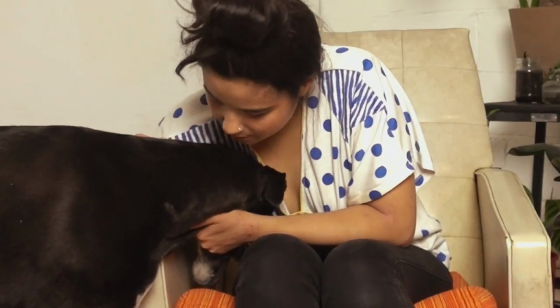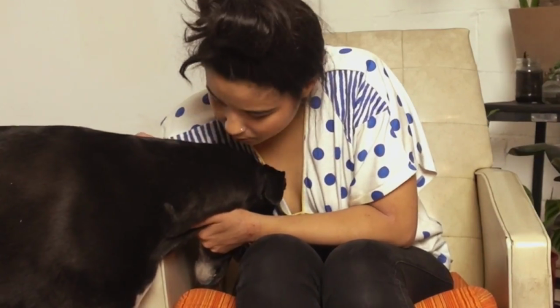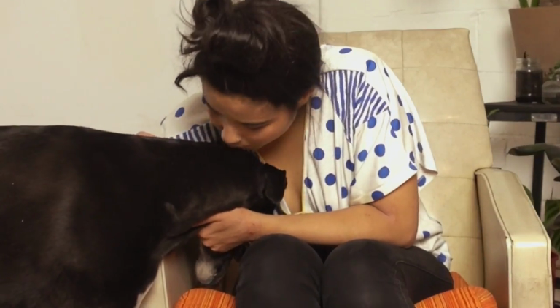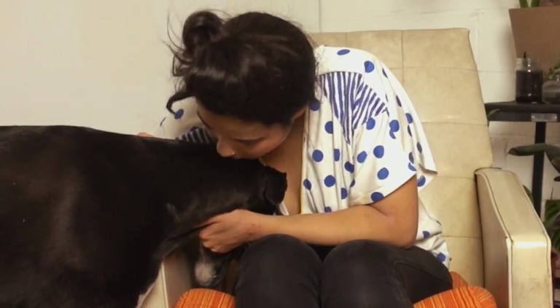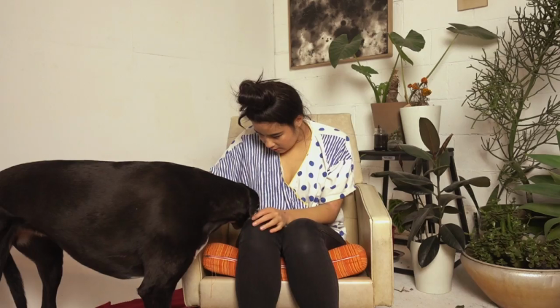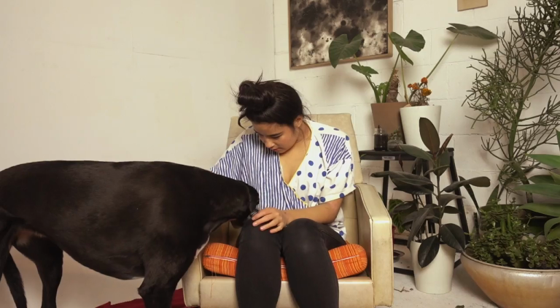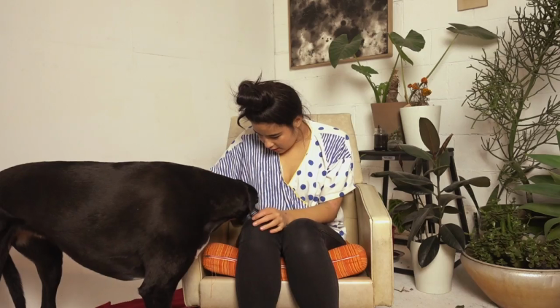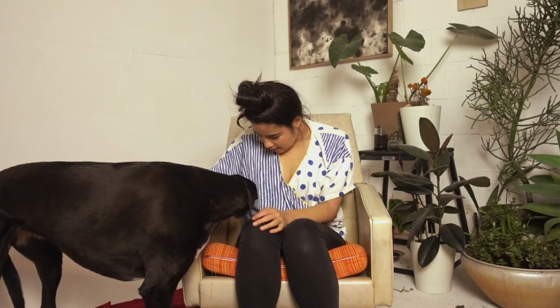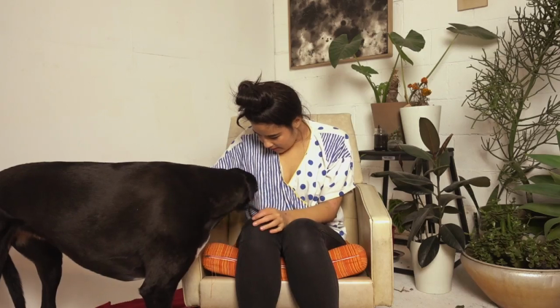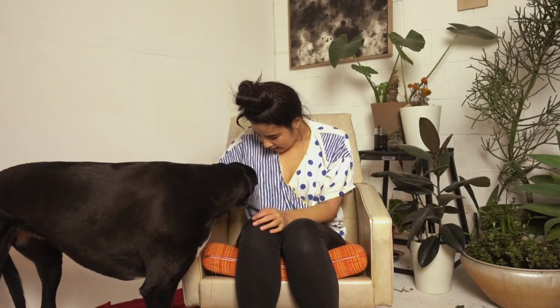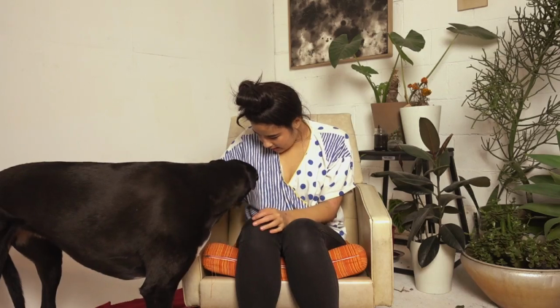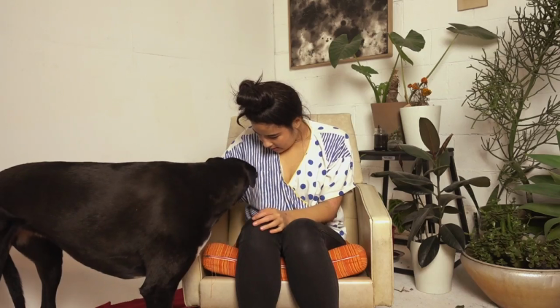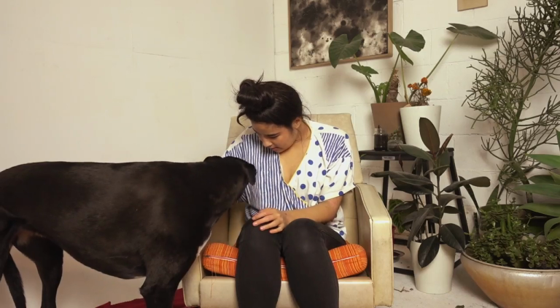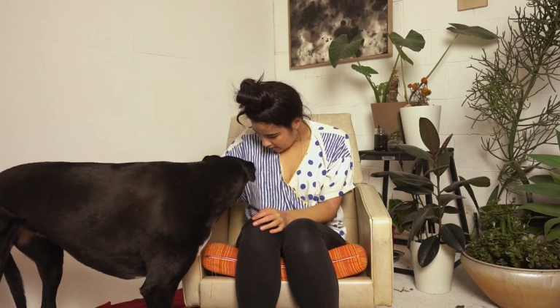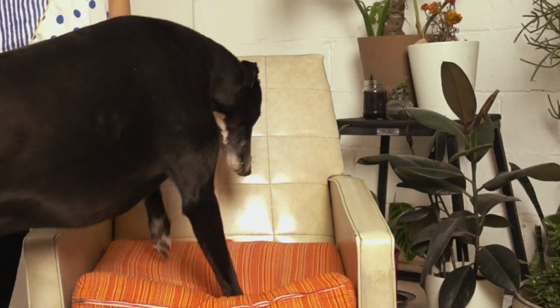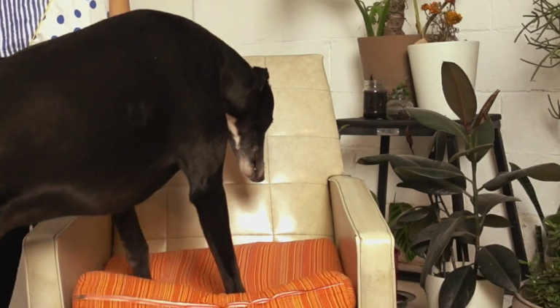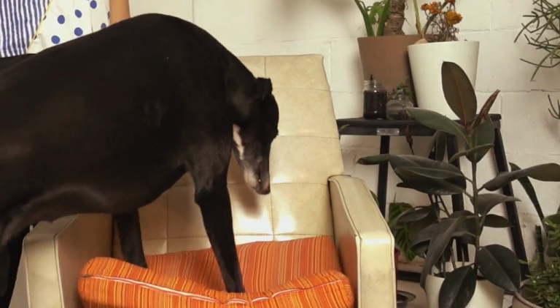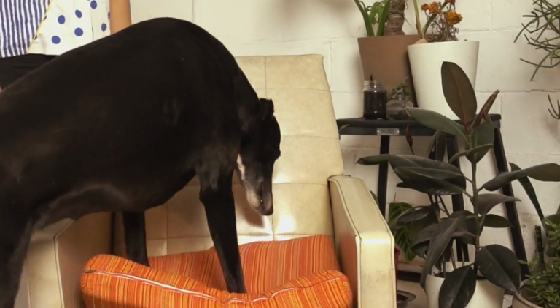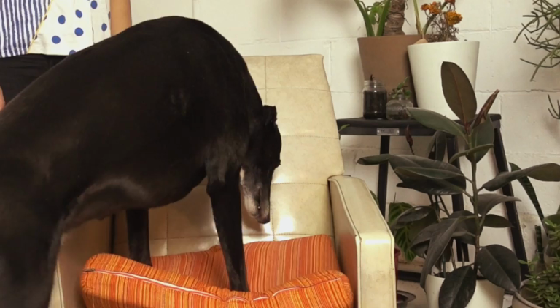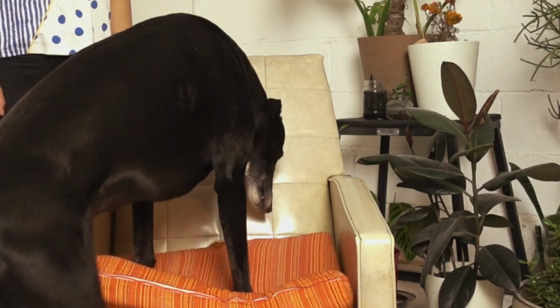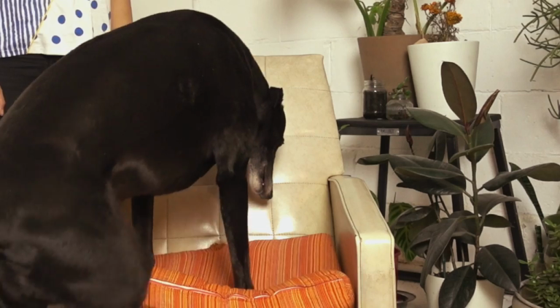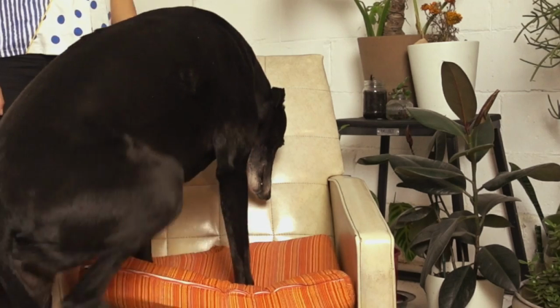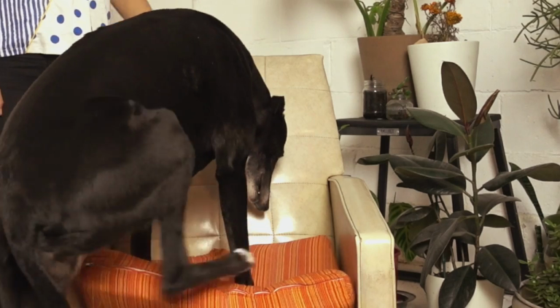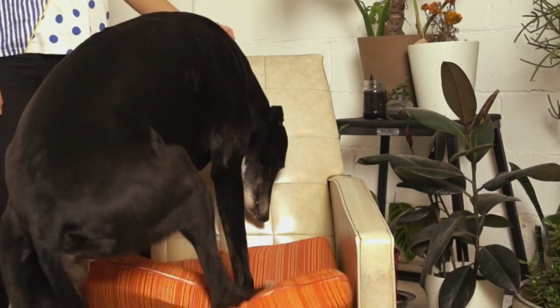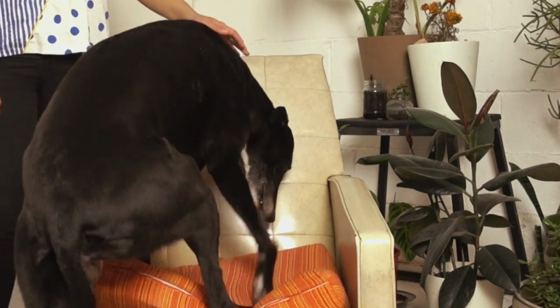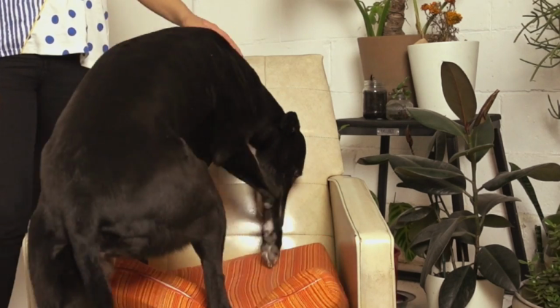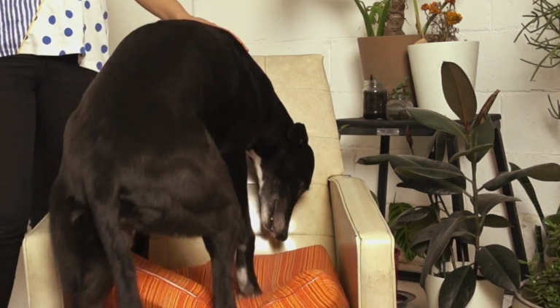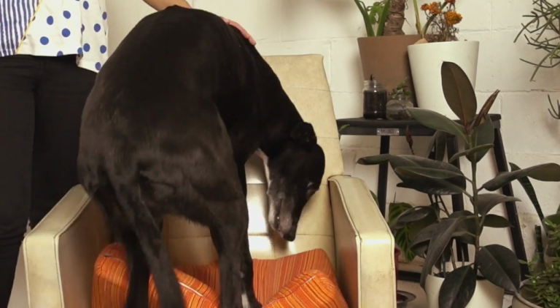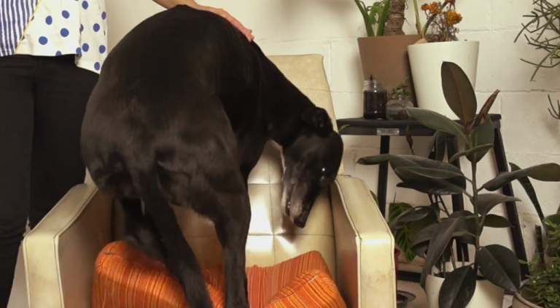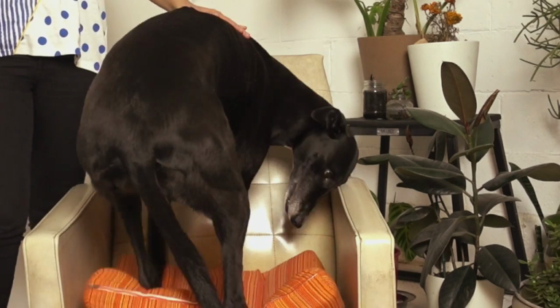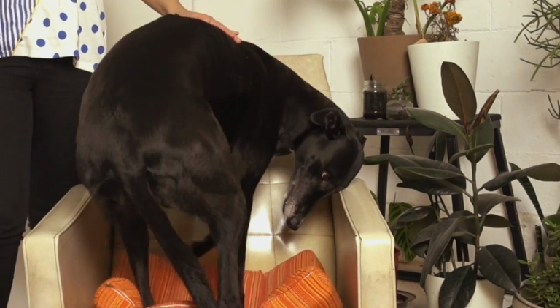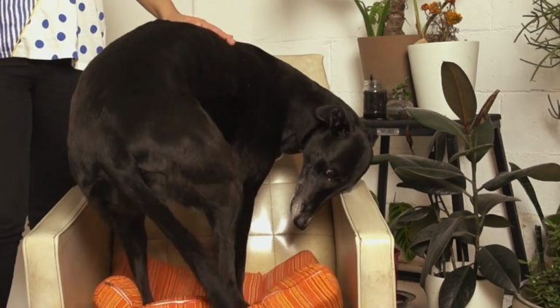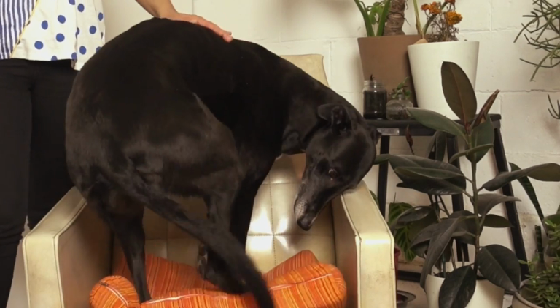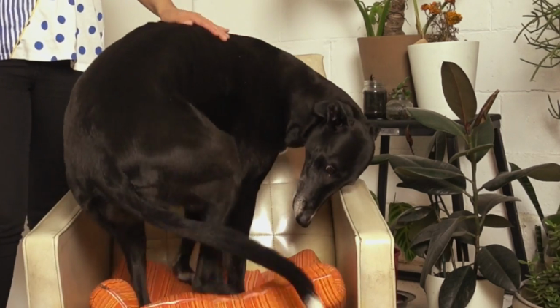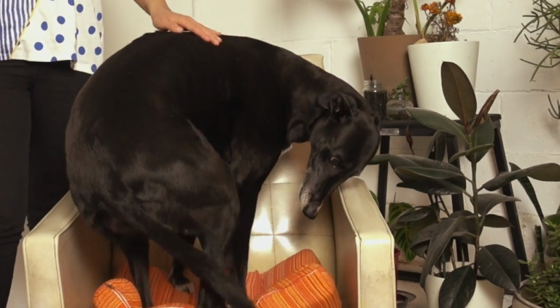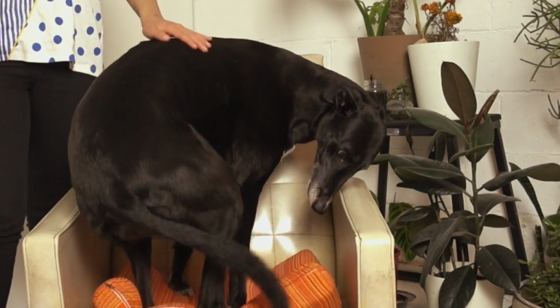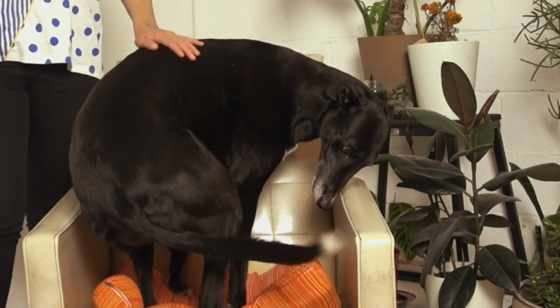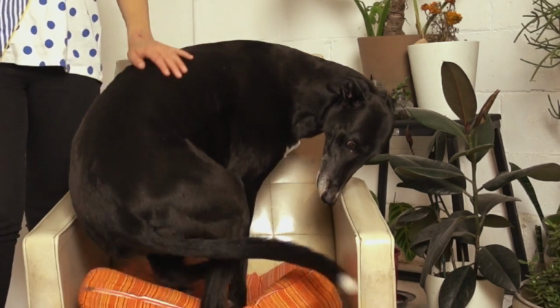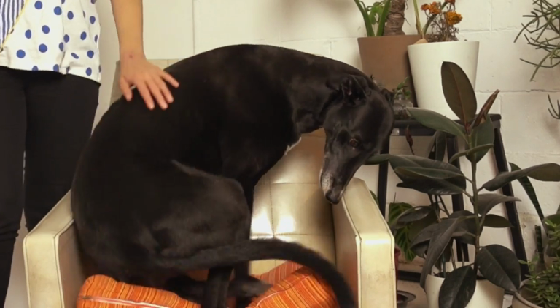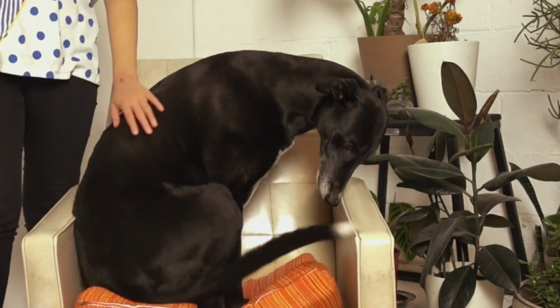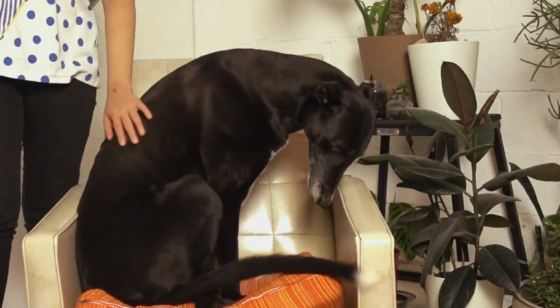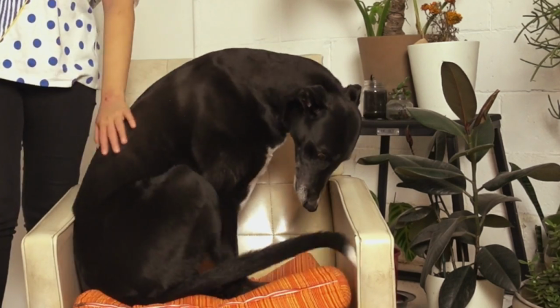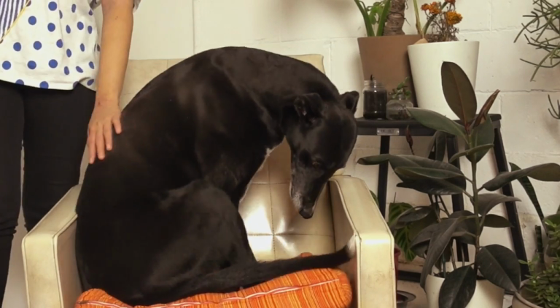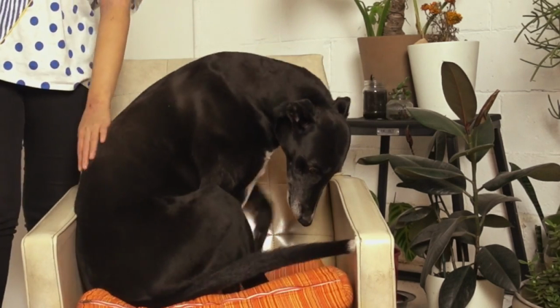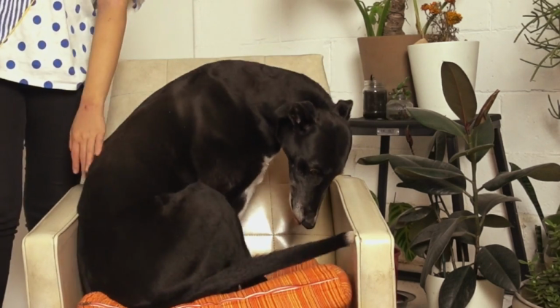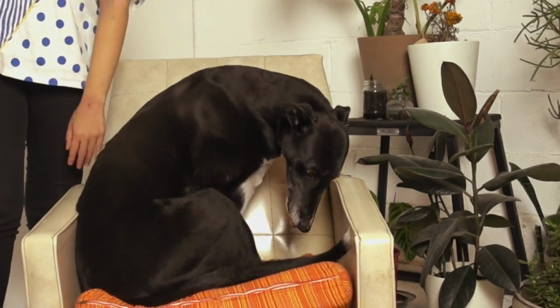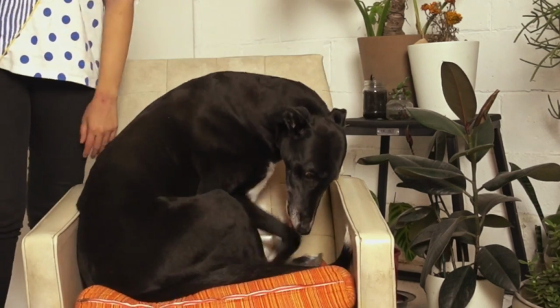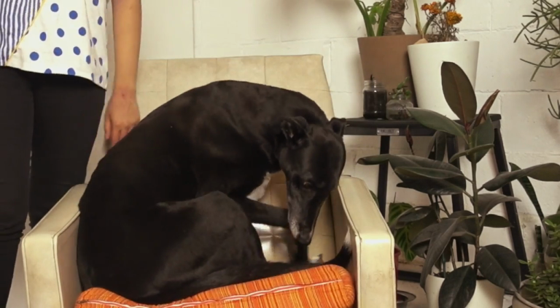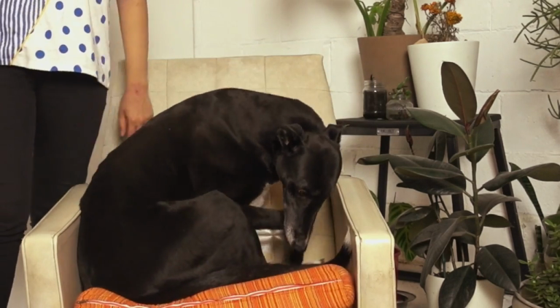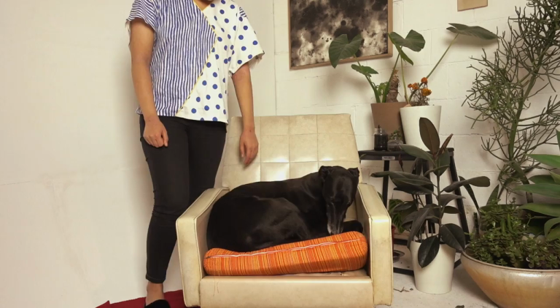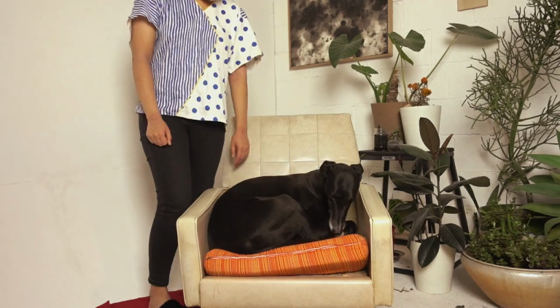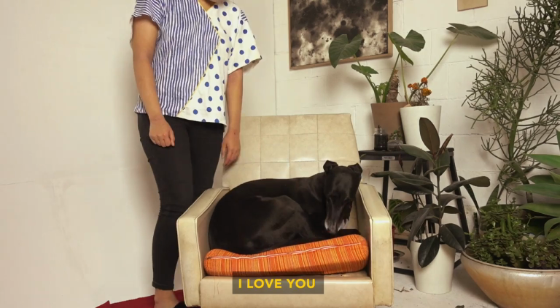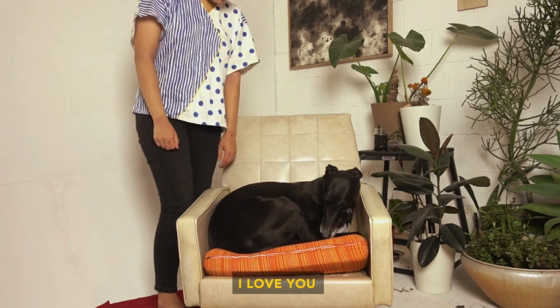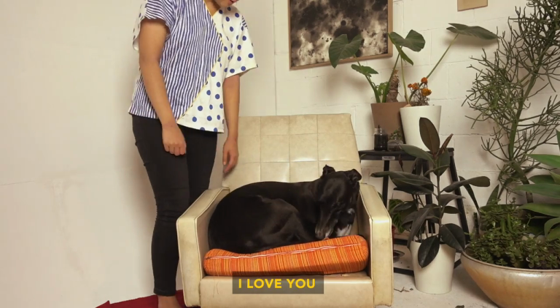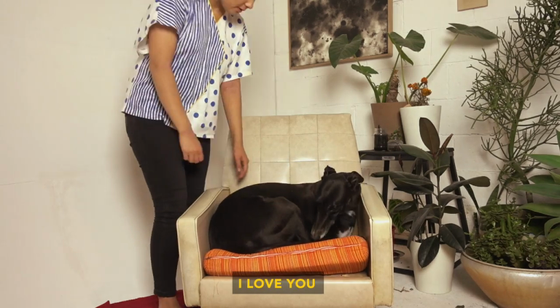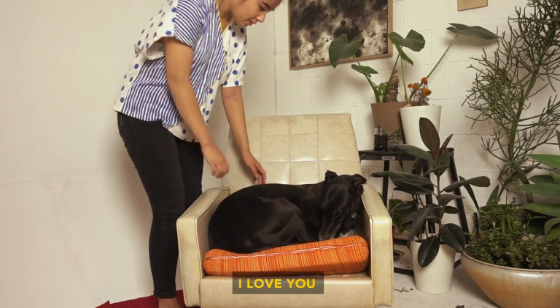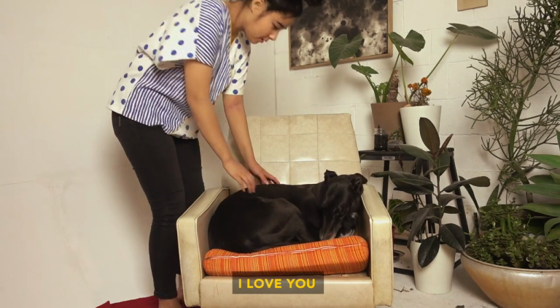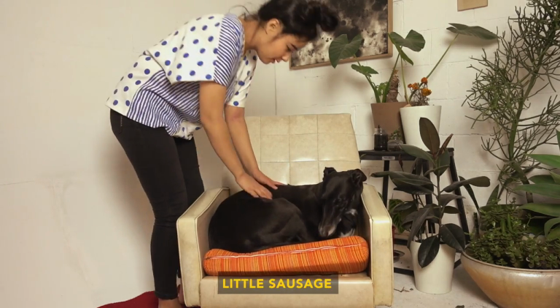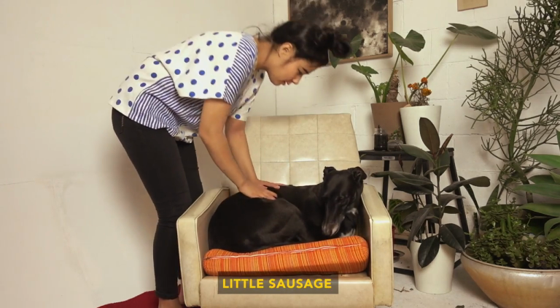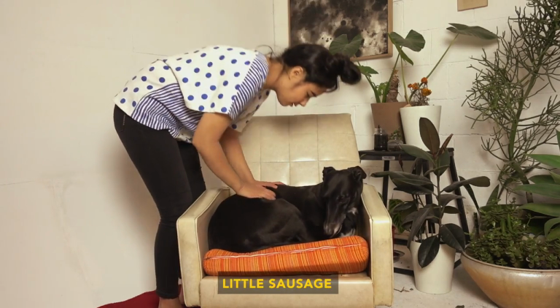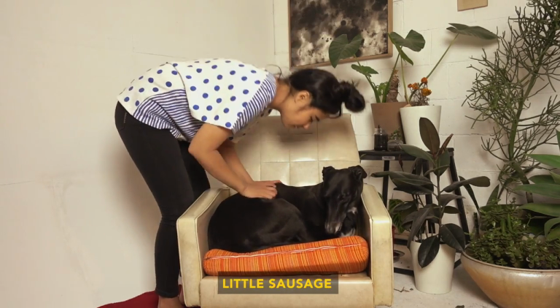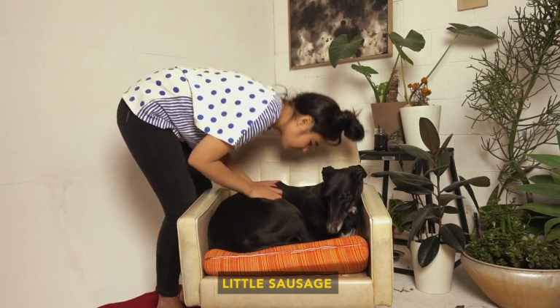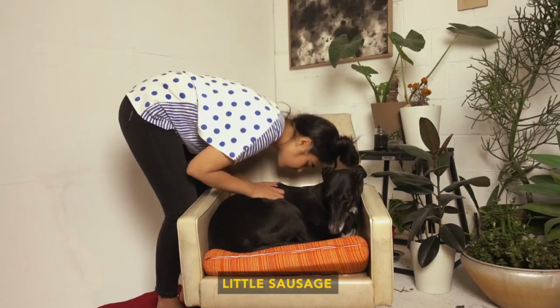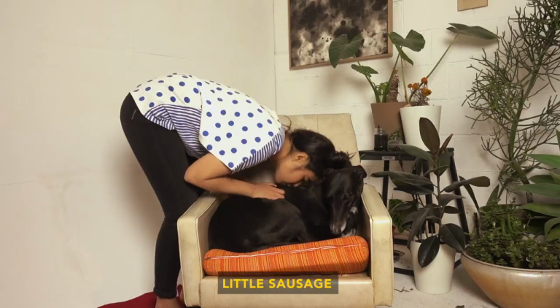Sorry, do you want your chair back? I had to disturb you to make this video — please forgive me. I love you, little sausage. Thanks for watching!